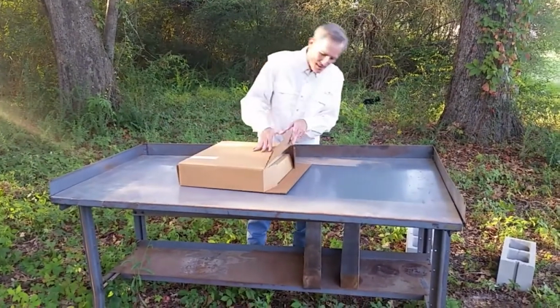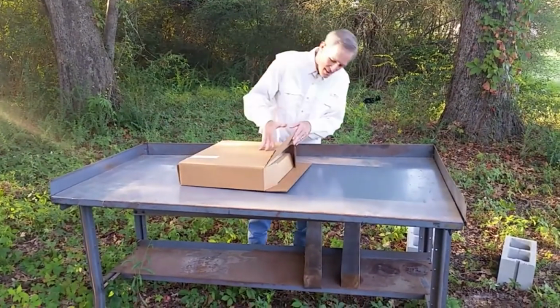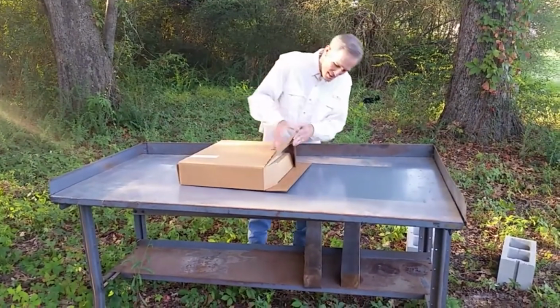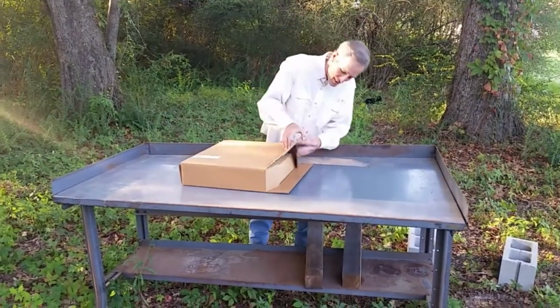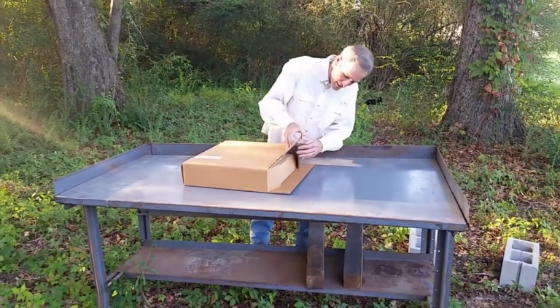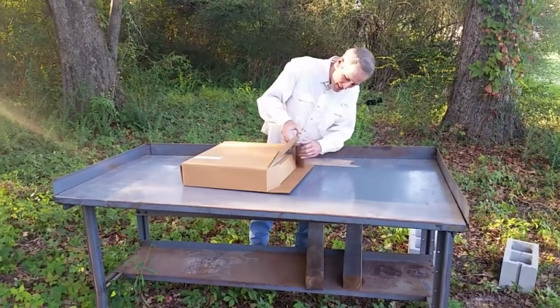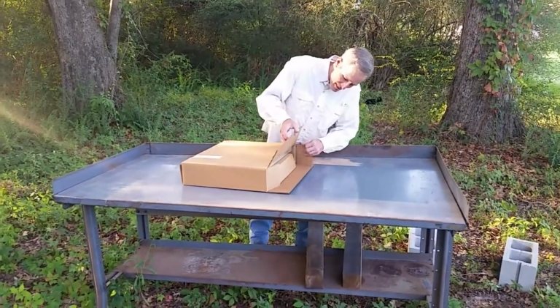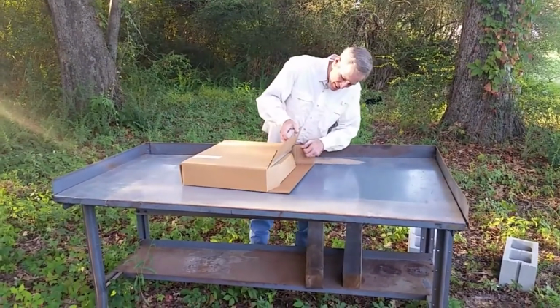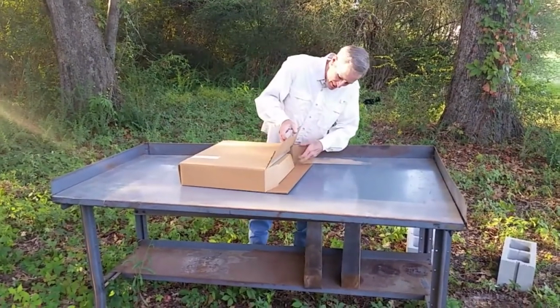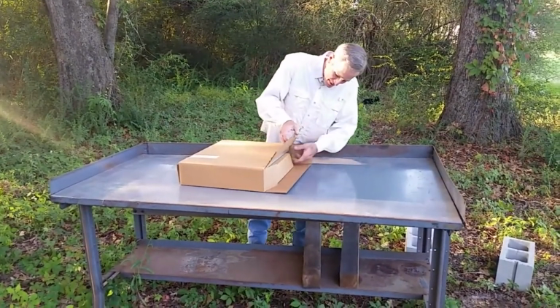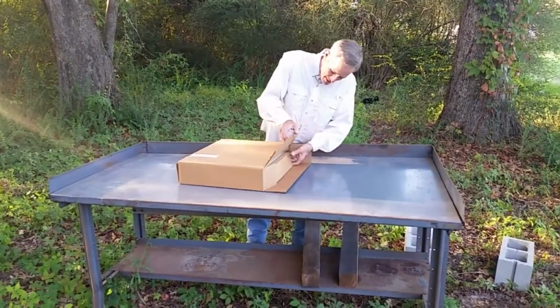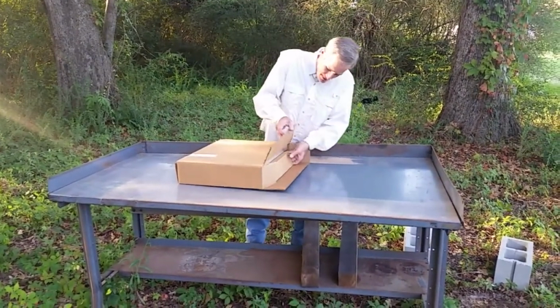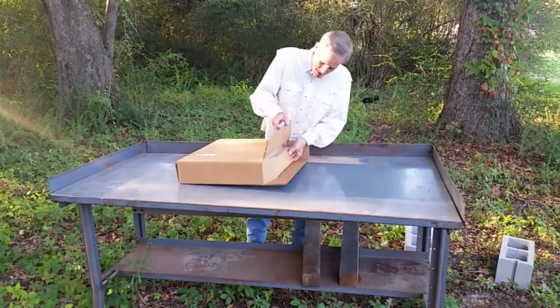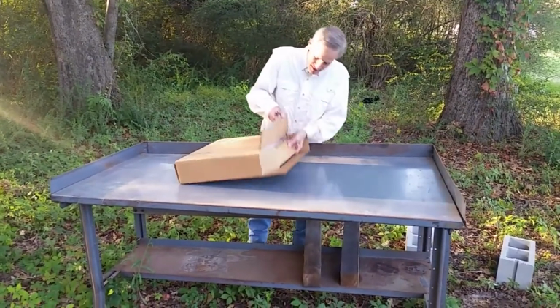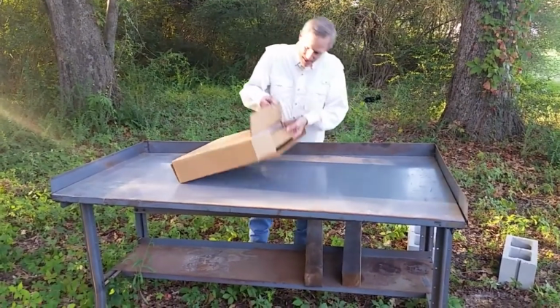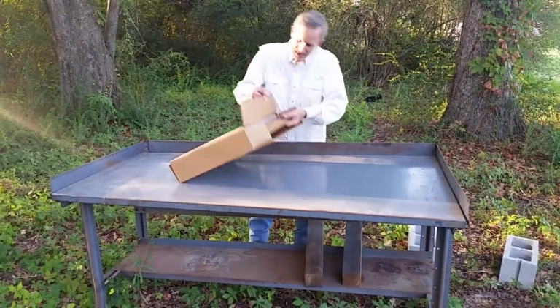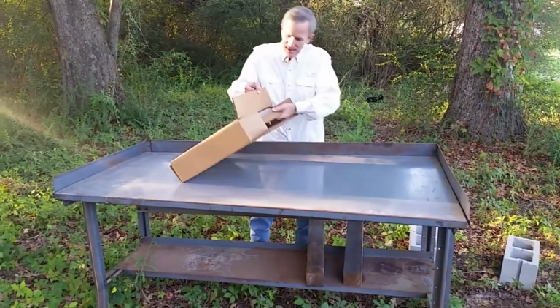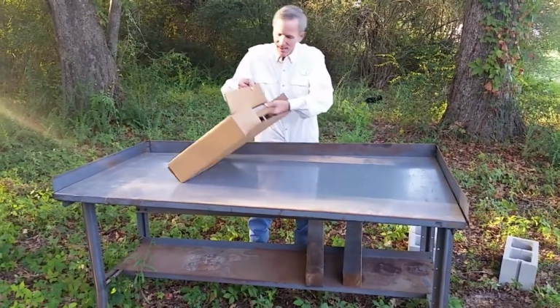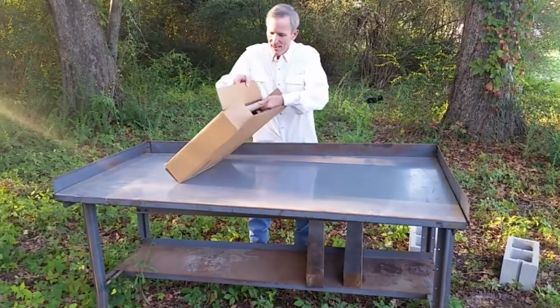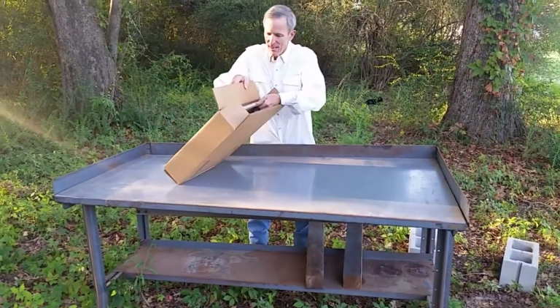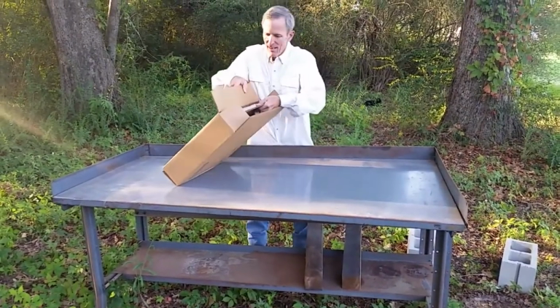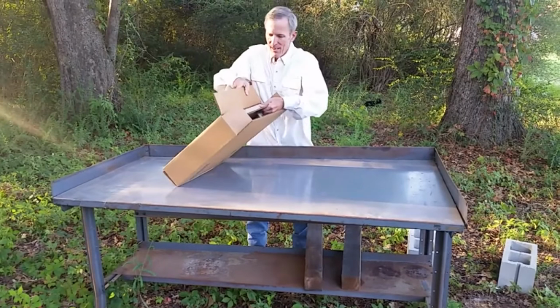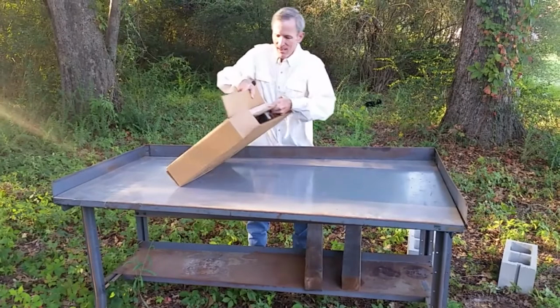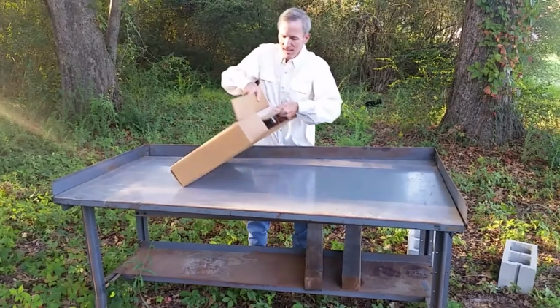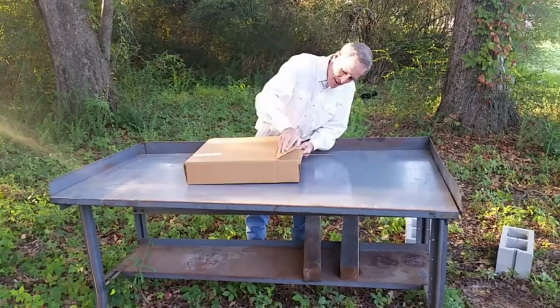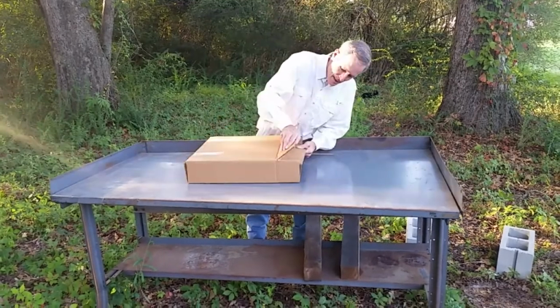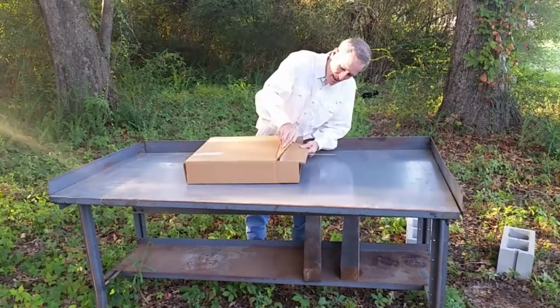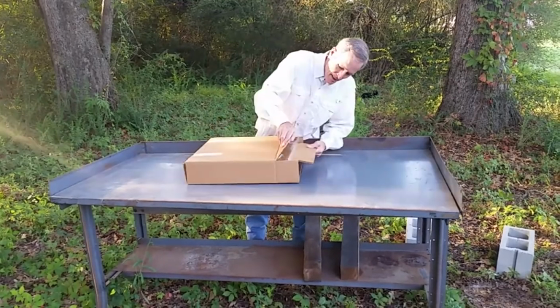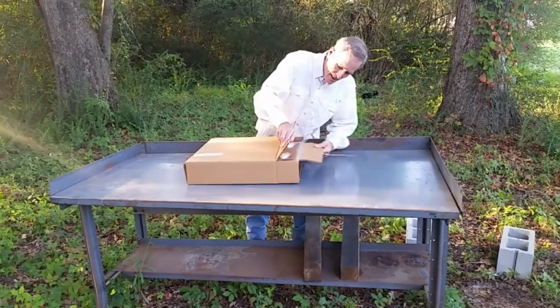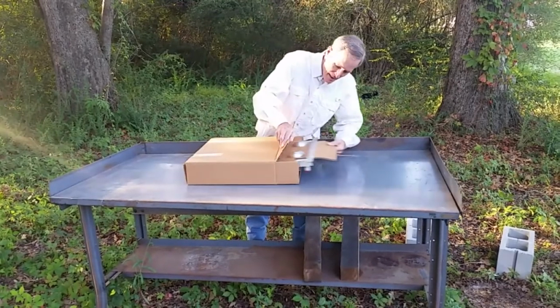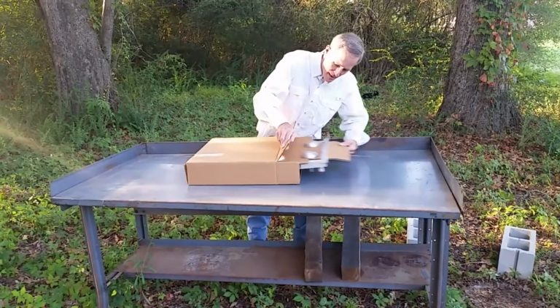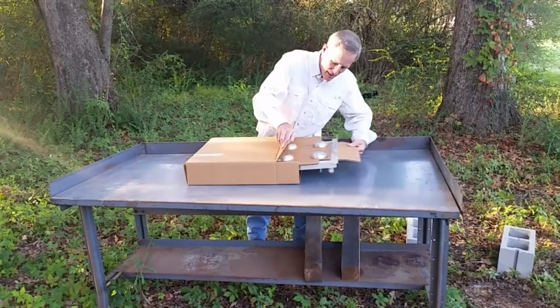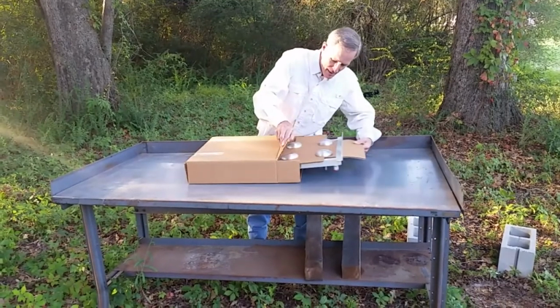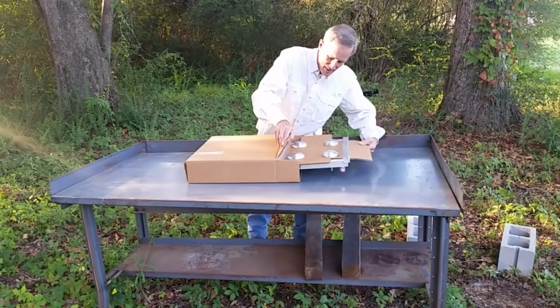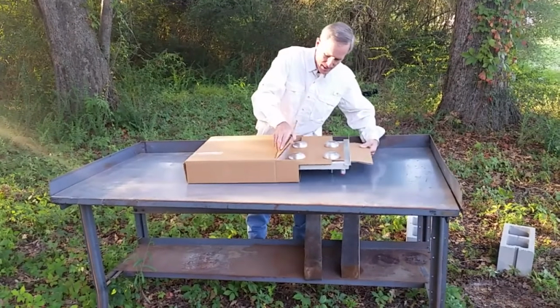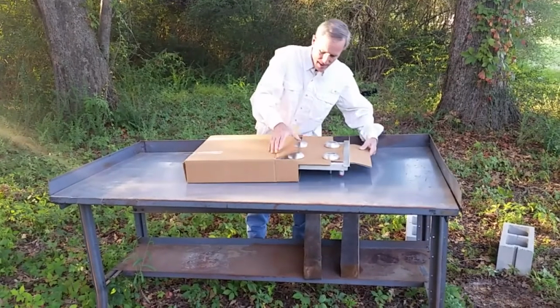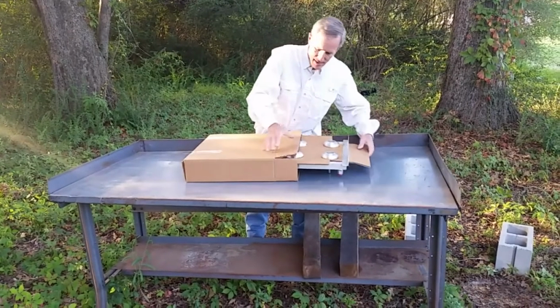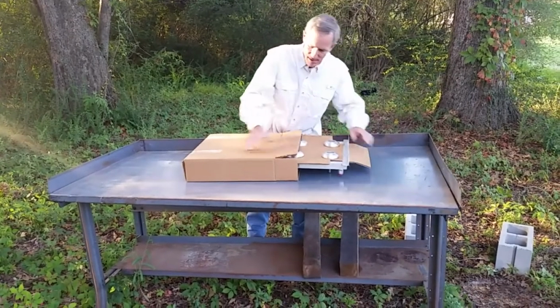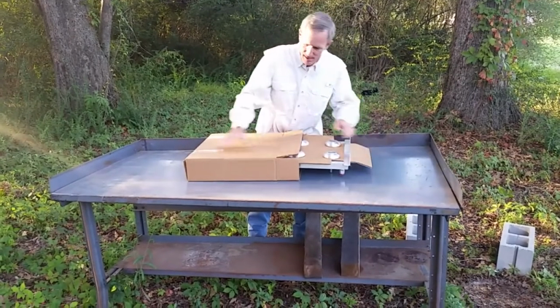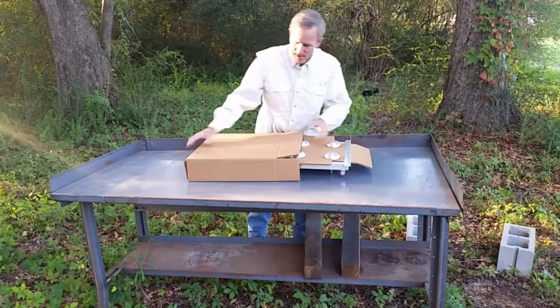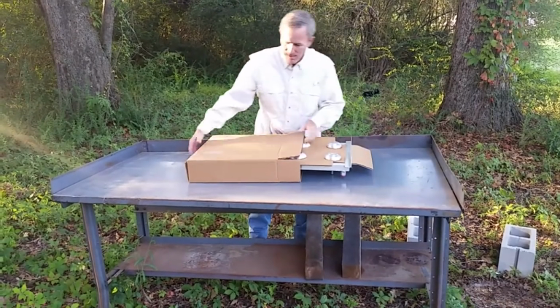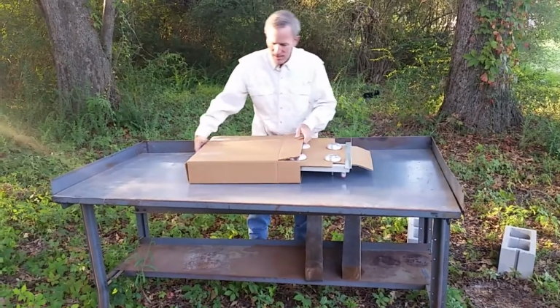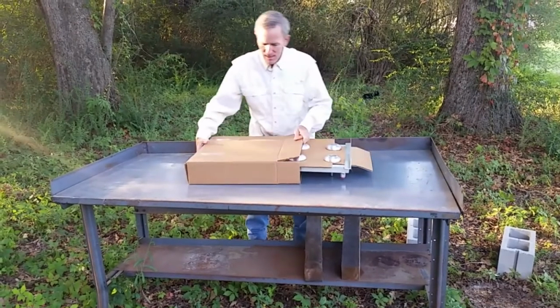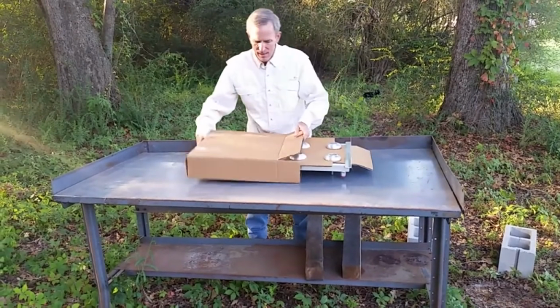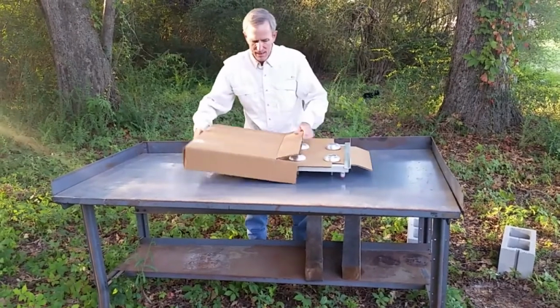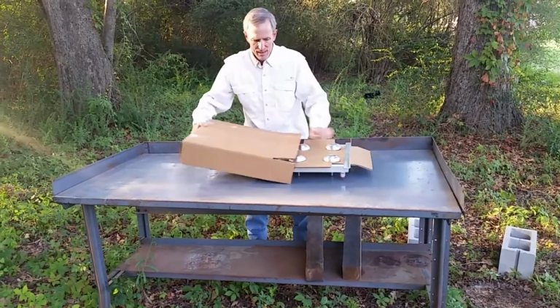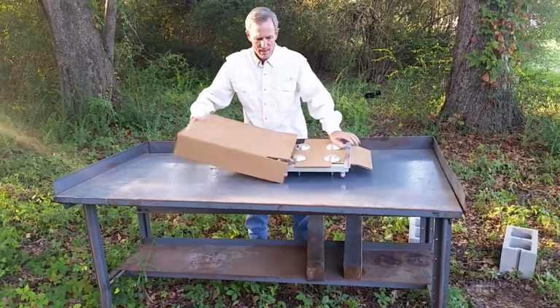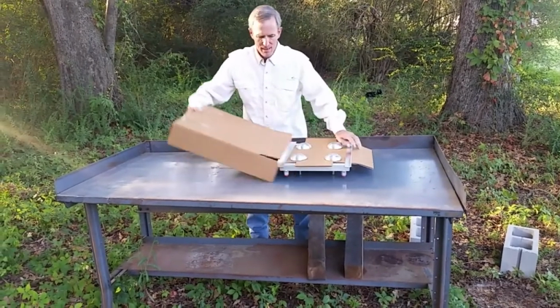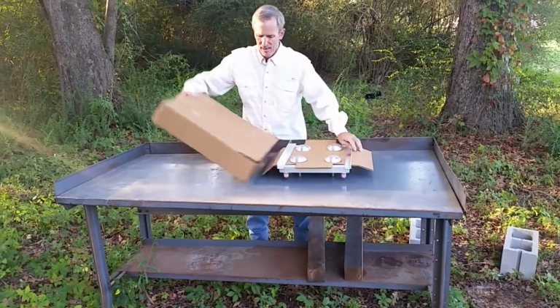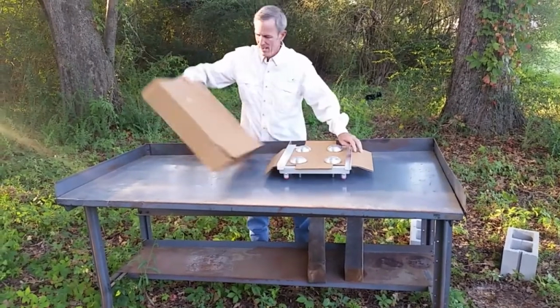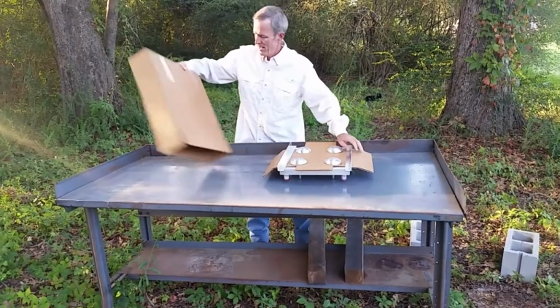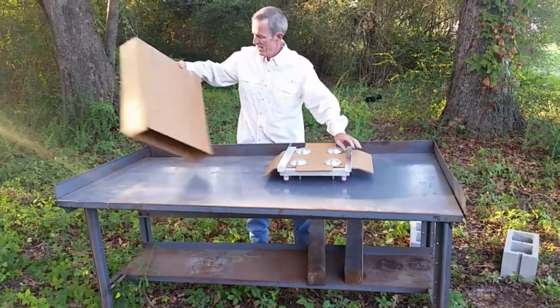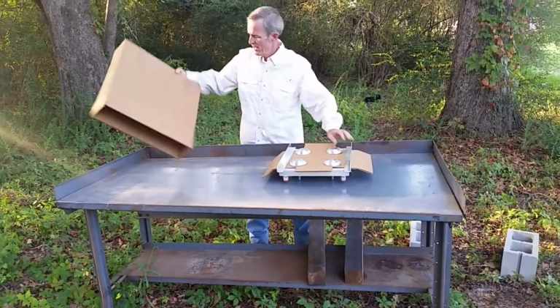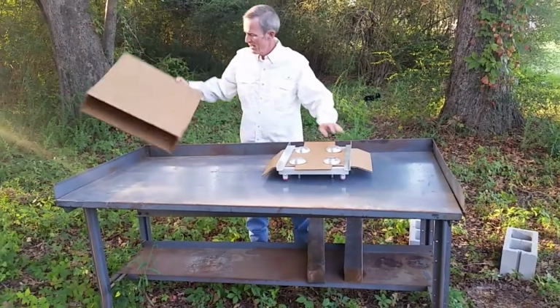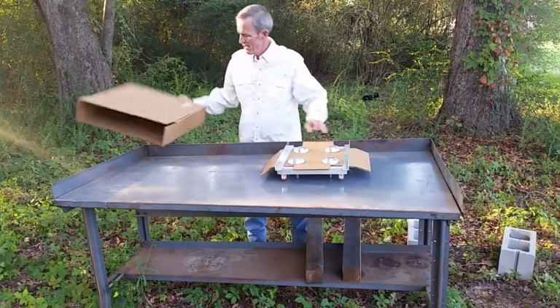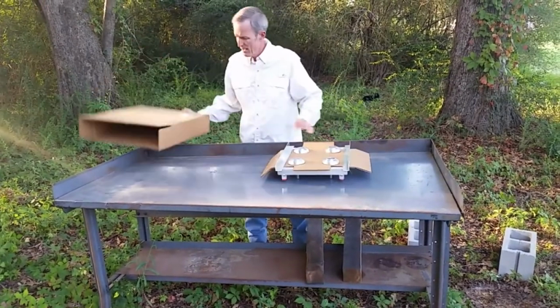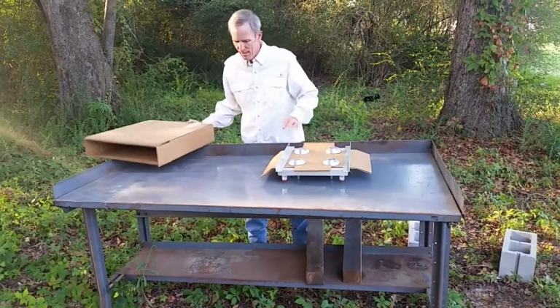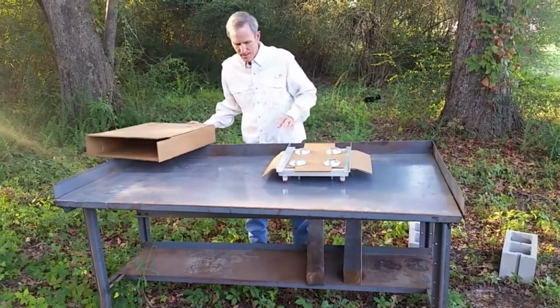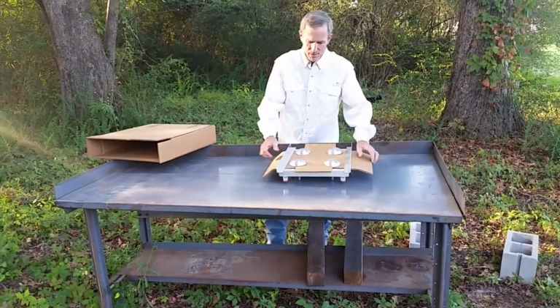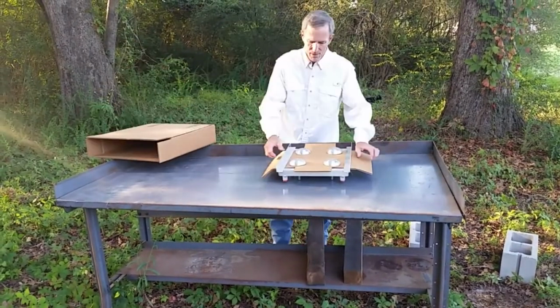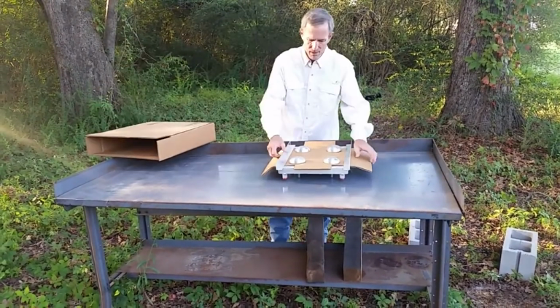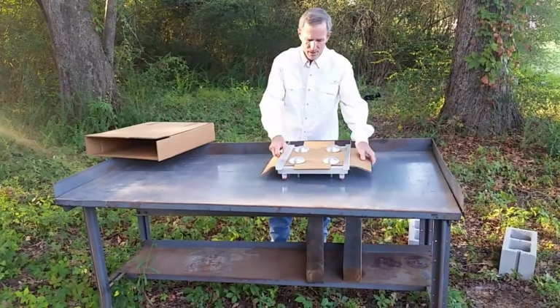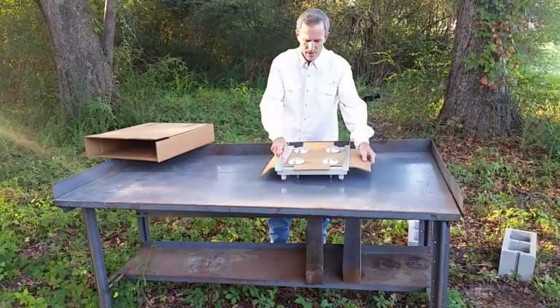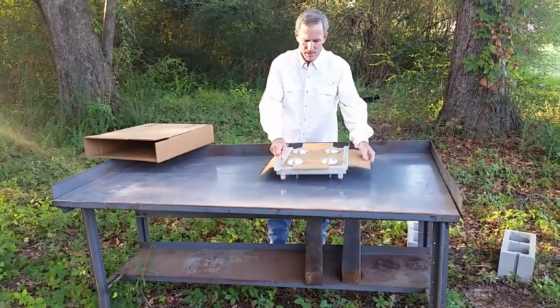Setup is pretty straightforward. When you get your stand, take it out of the box and take the feet off the cardboard insert.